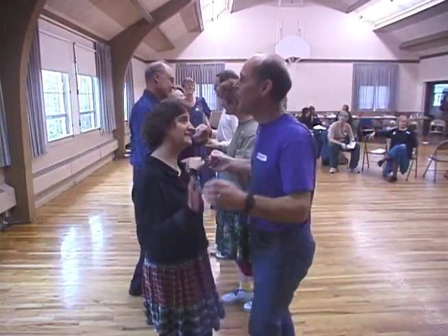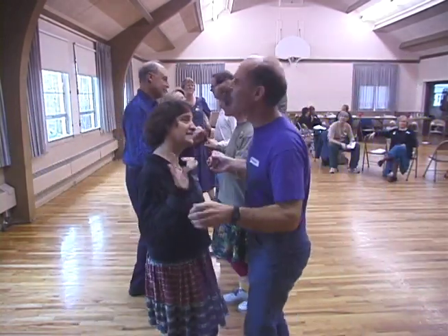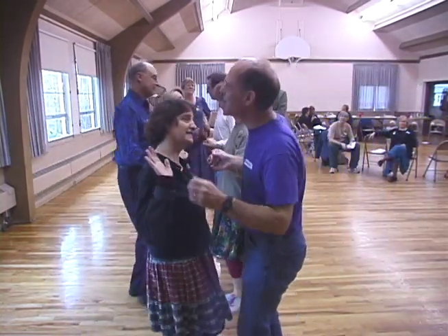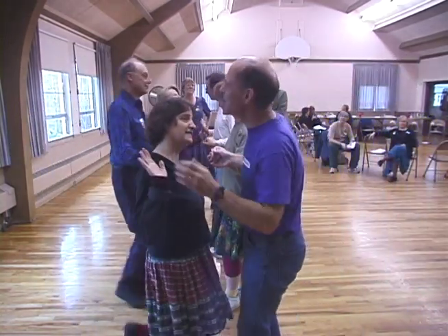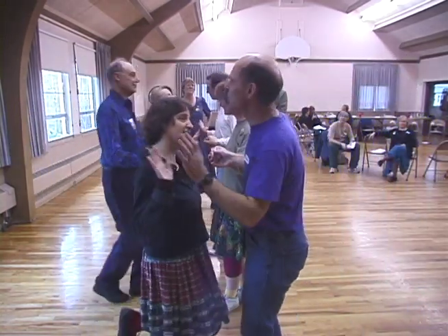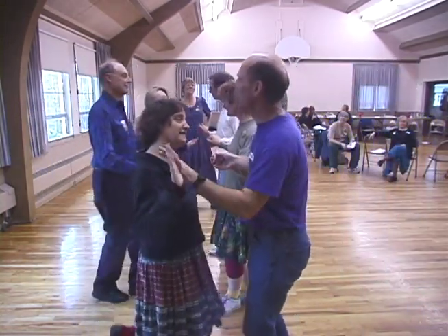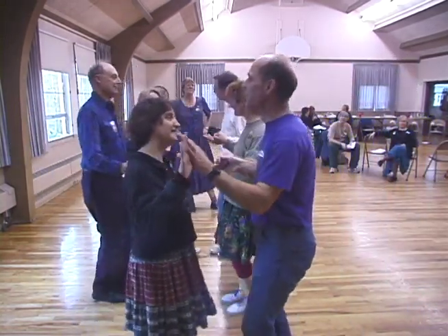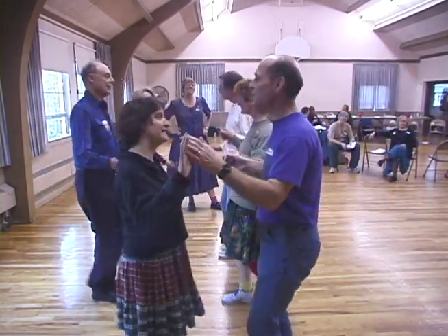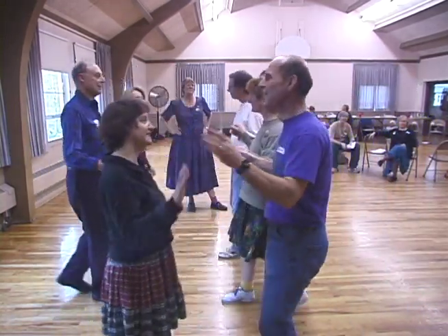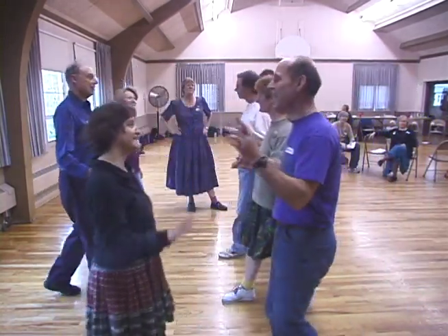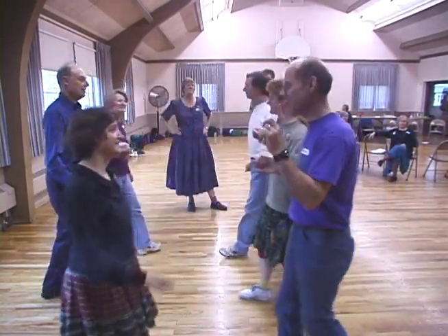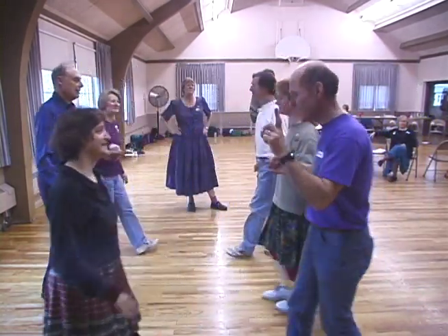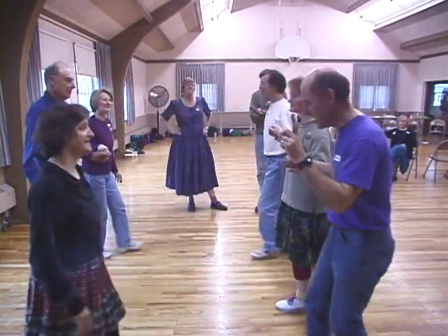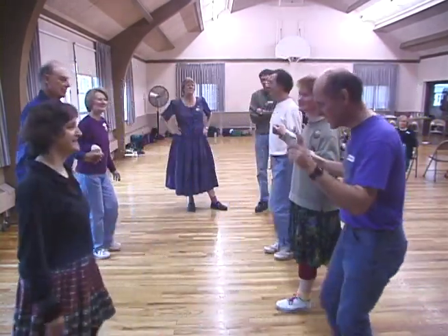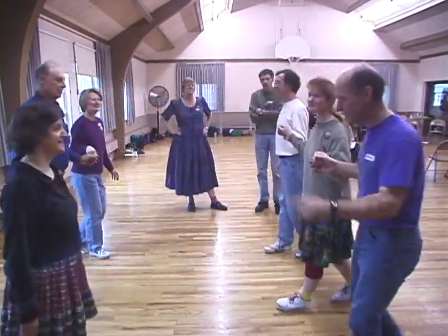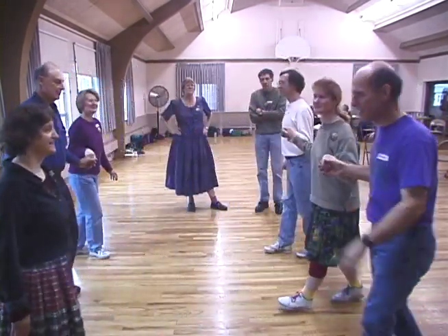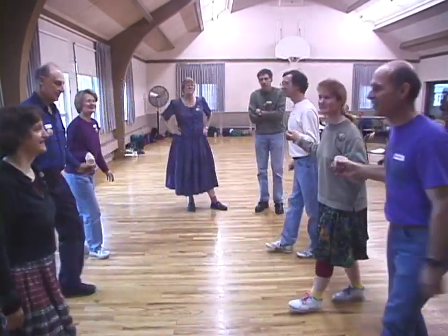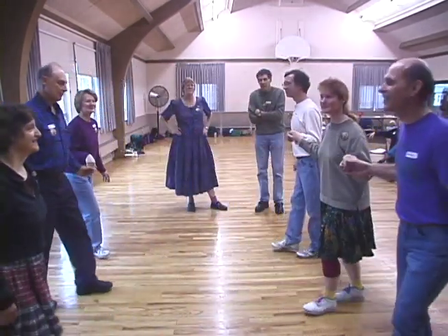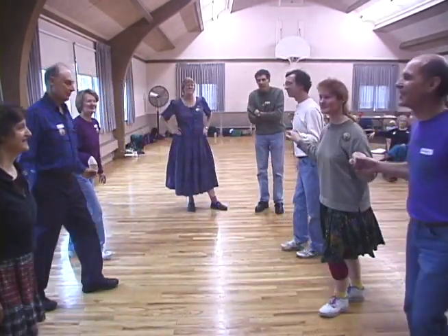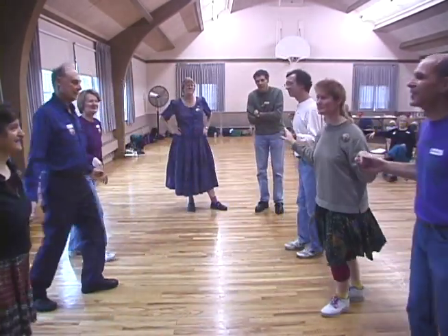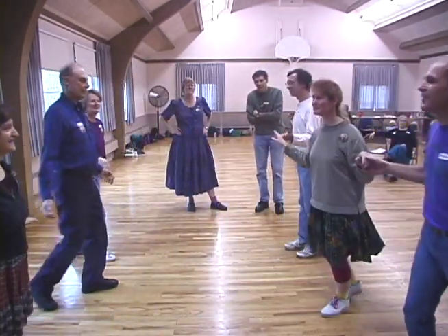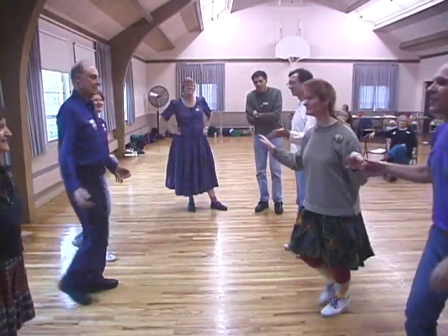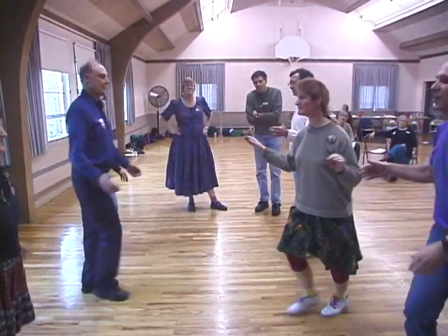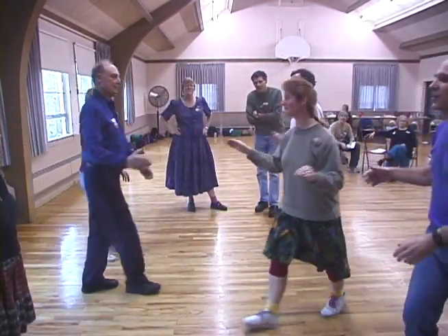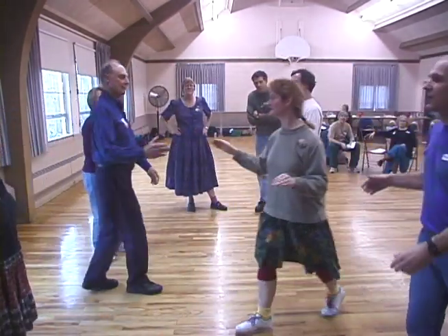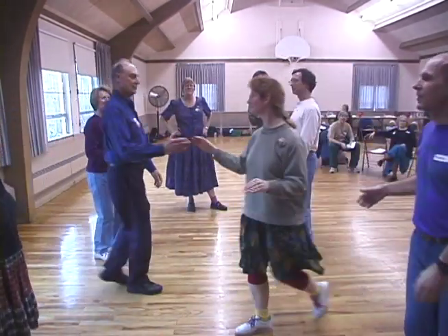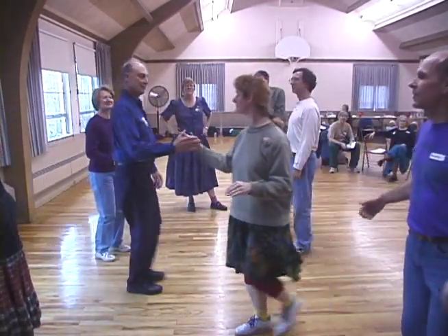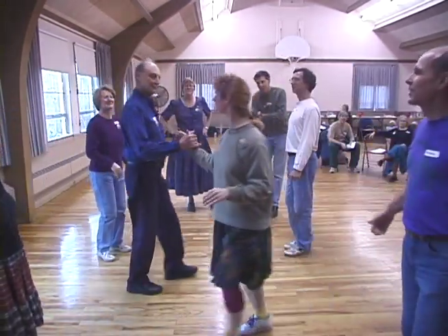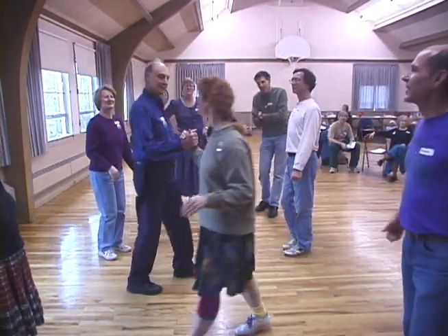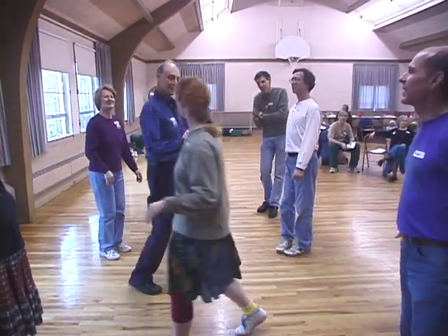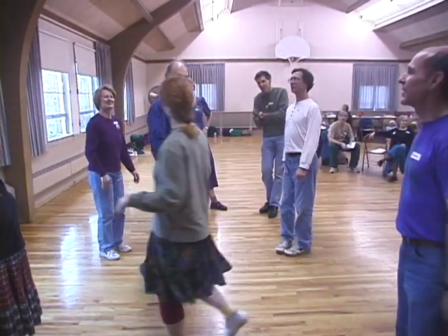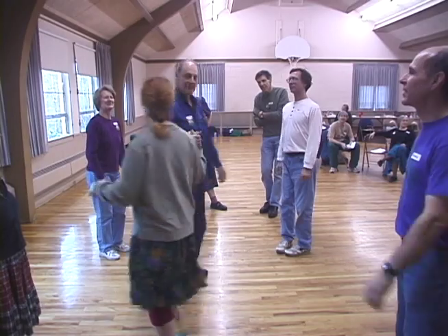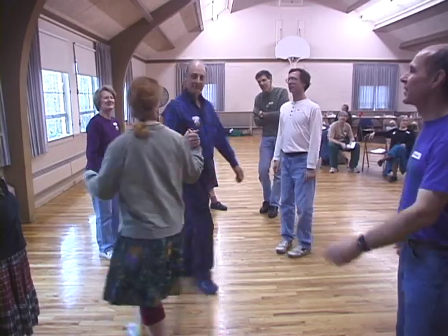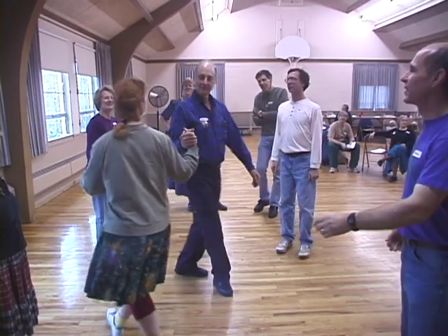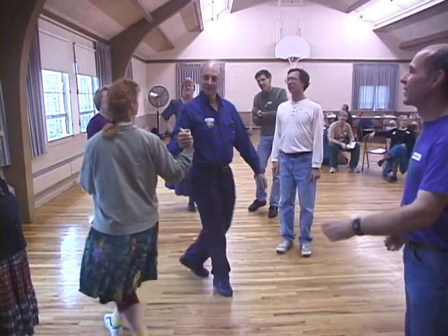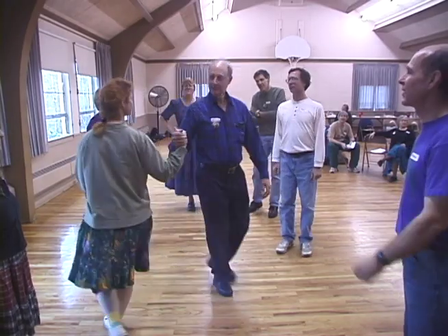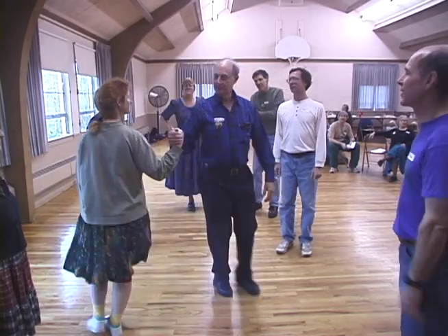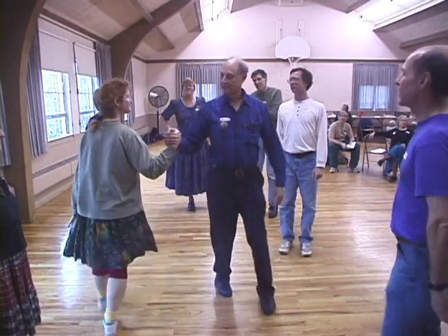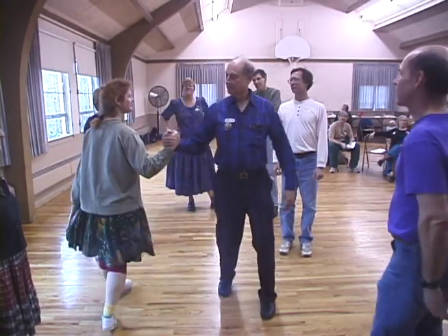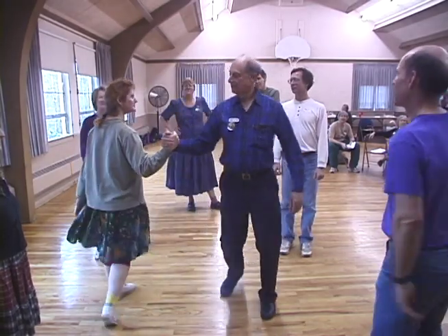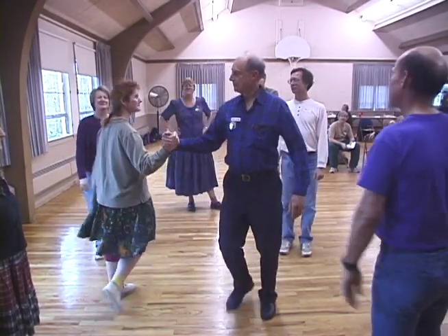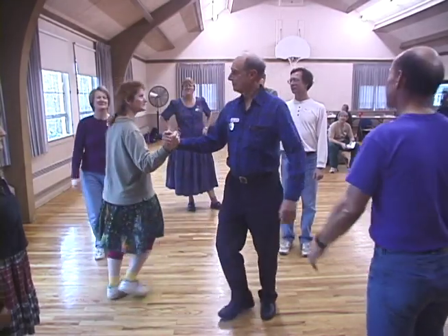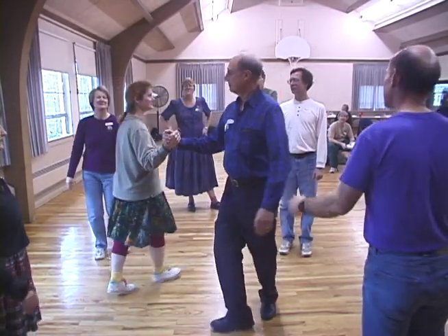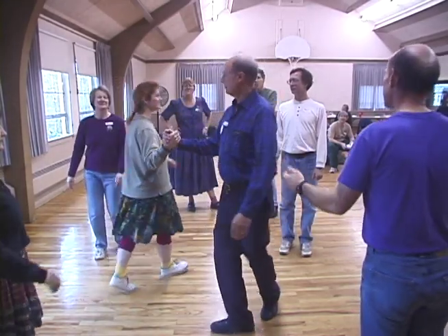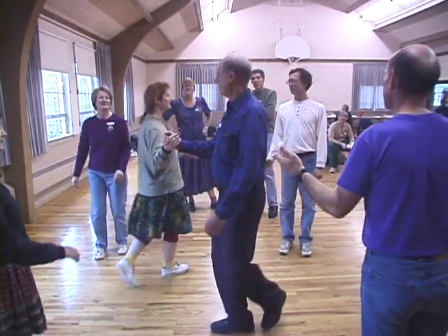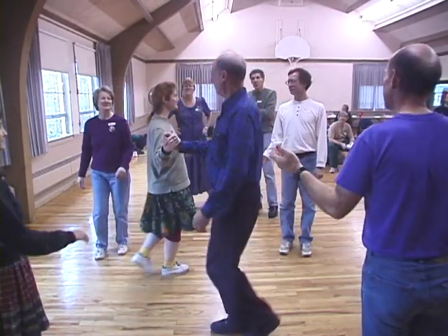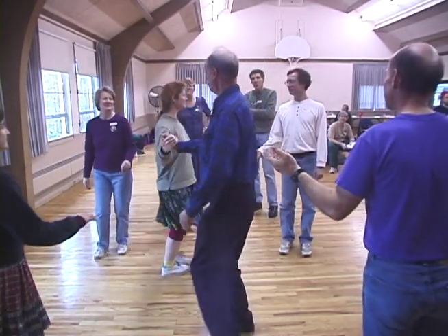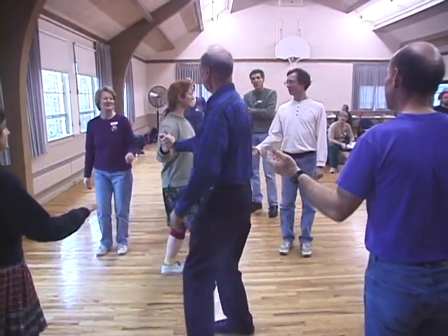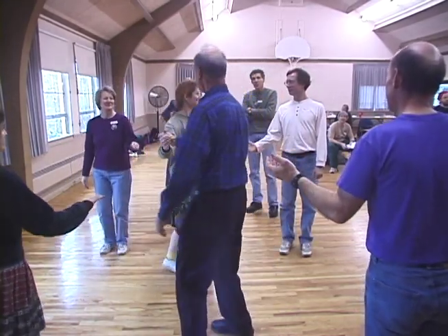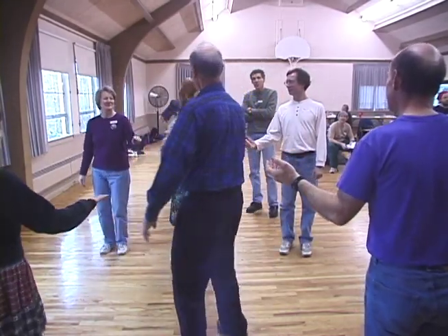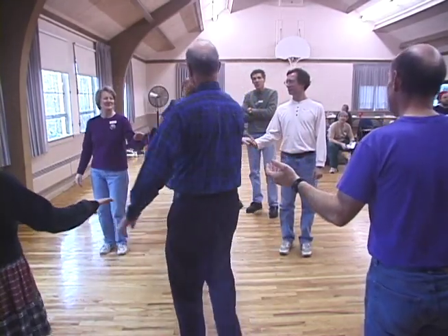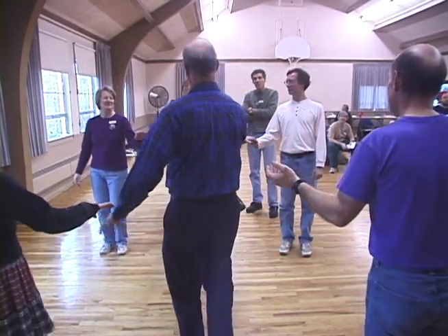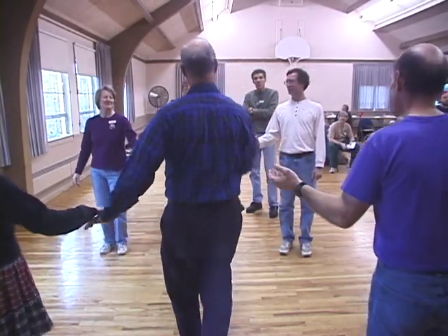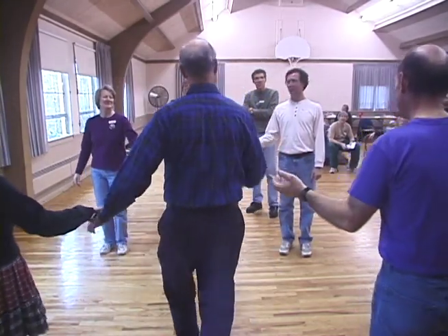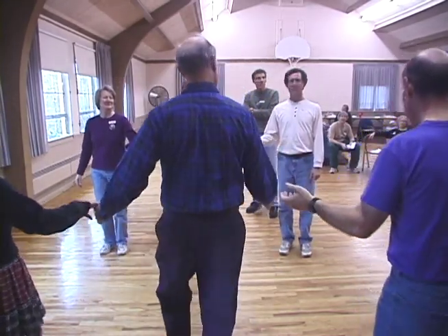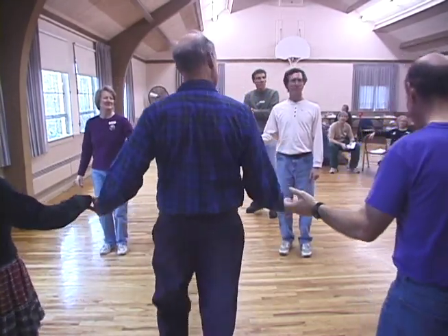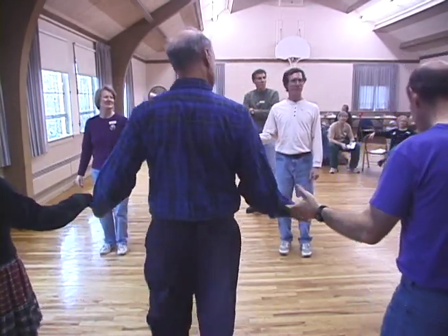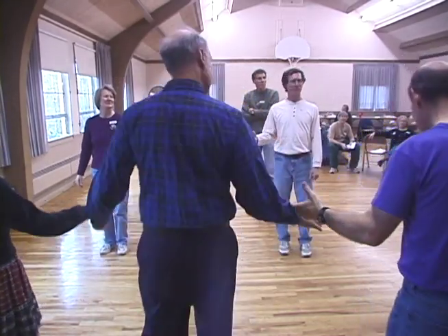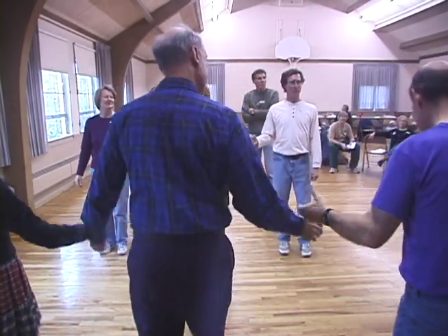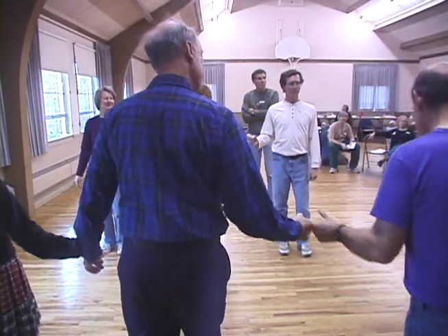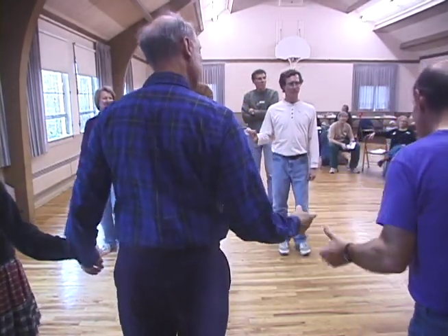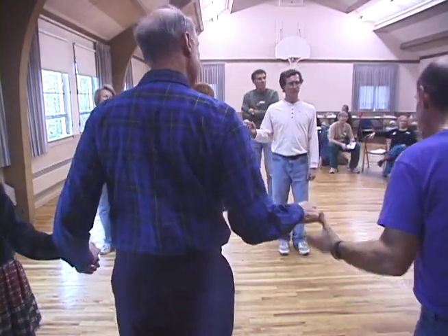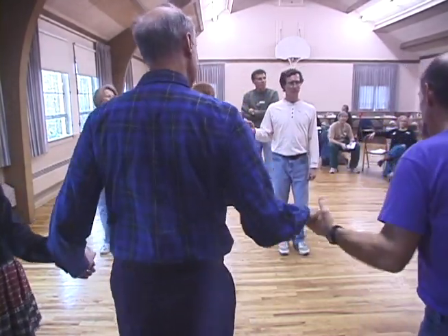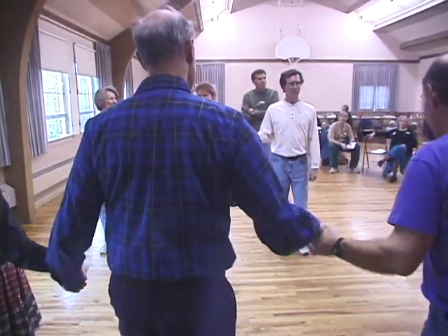Couples one by the right, turn three quarters. Lines of six, go forward and back.